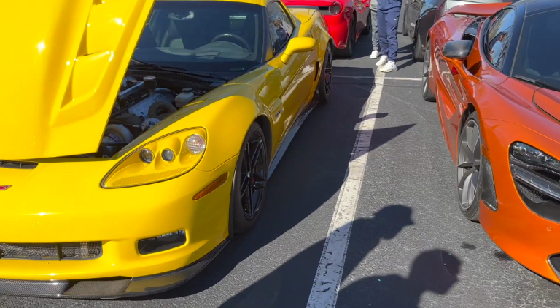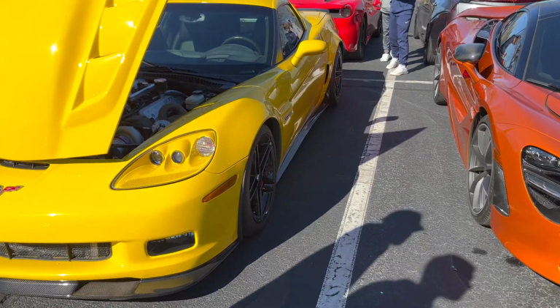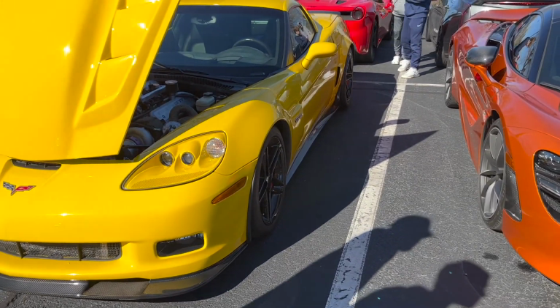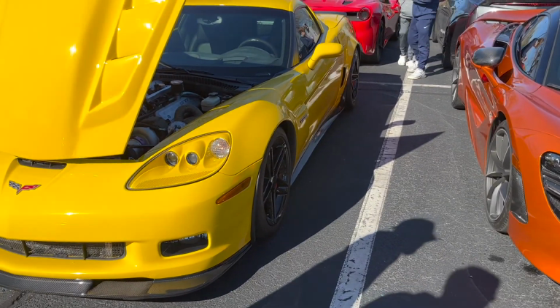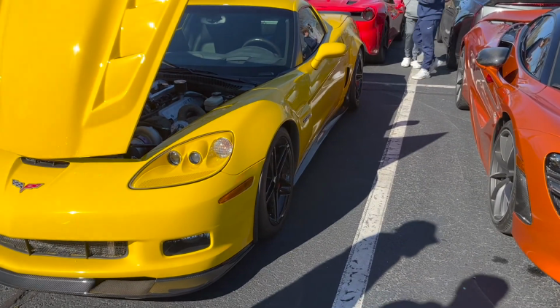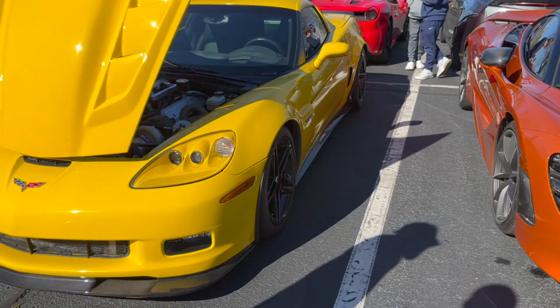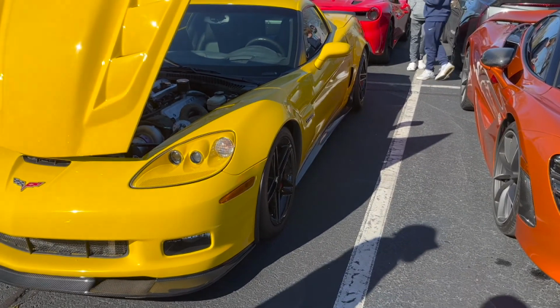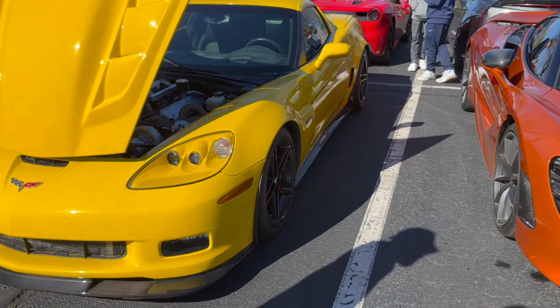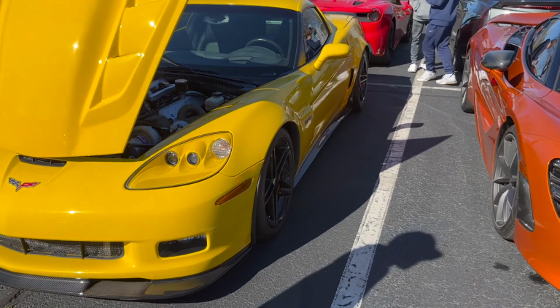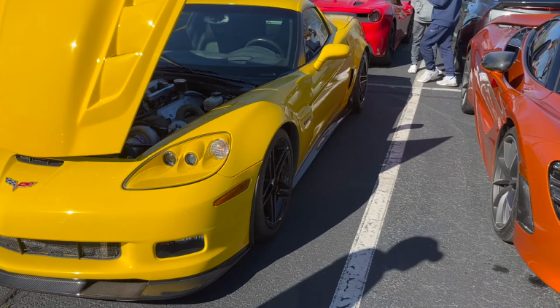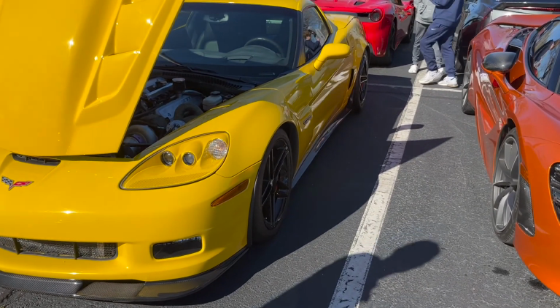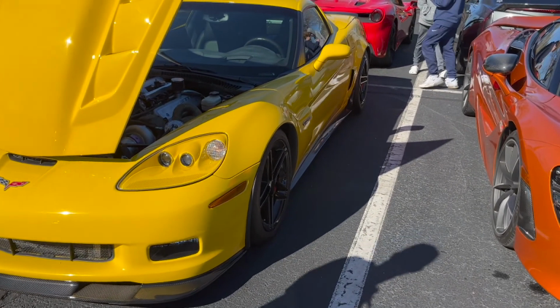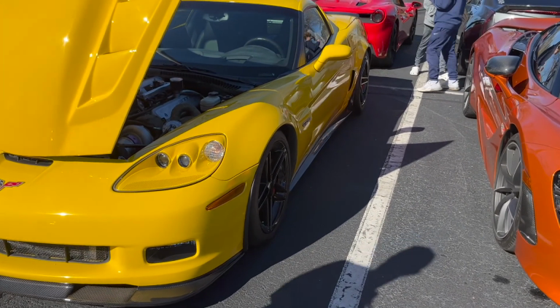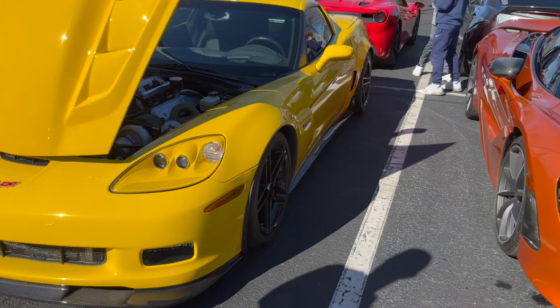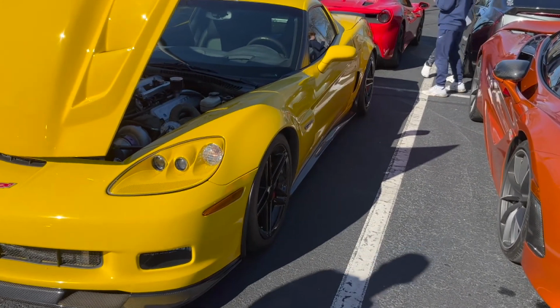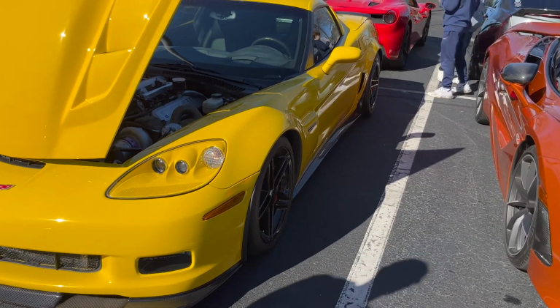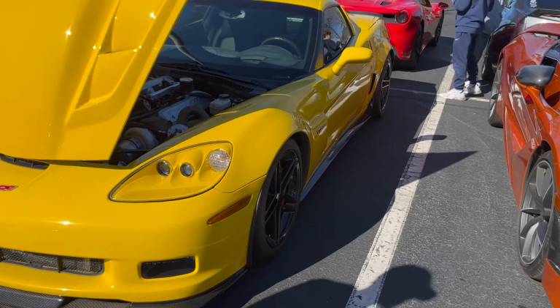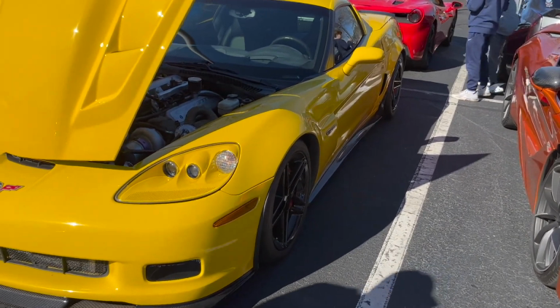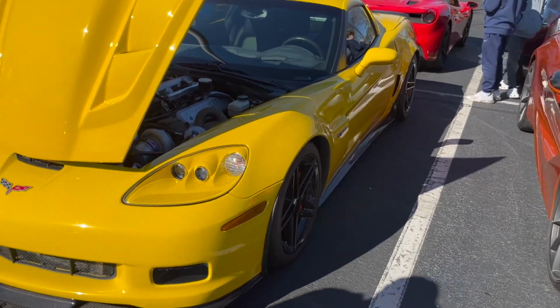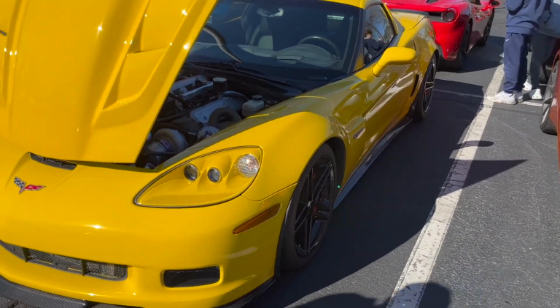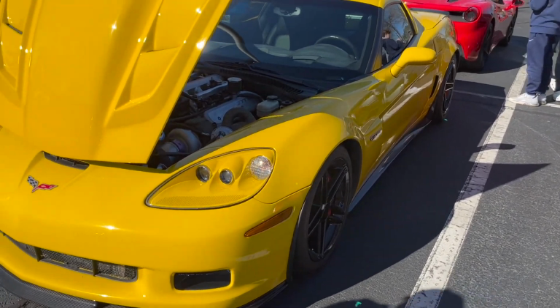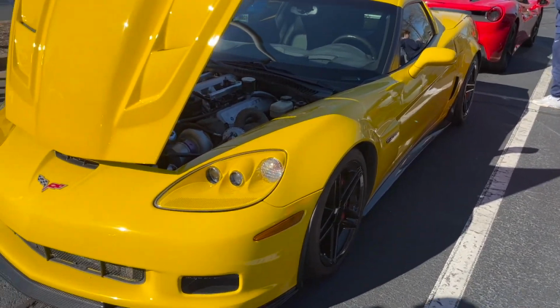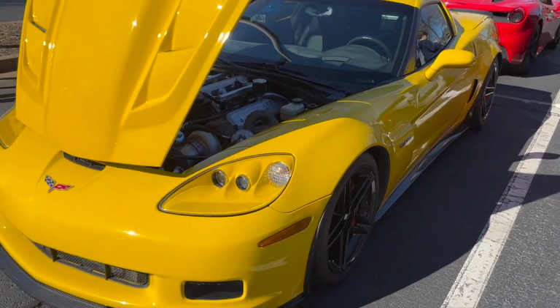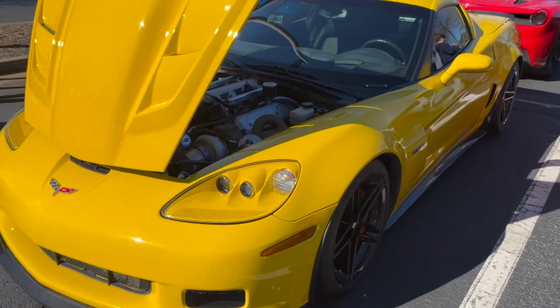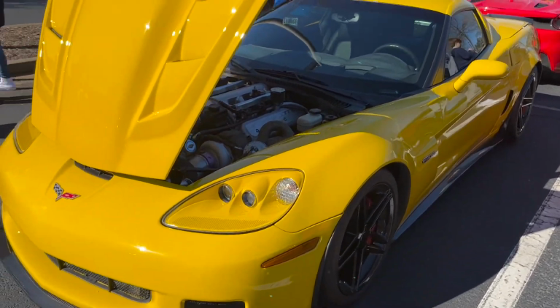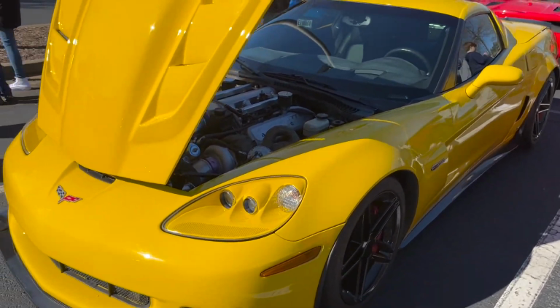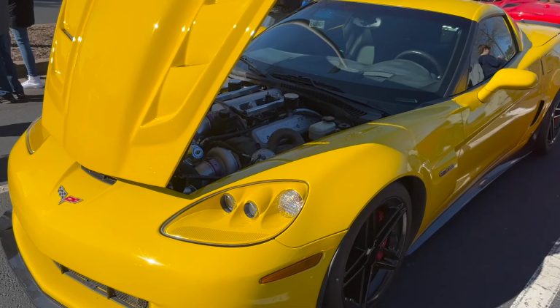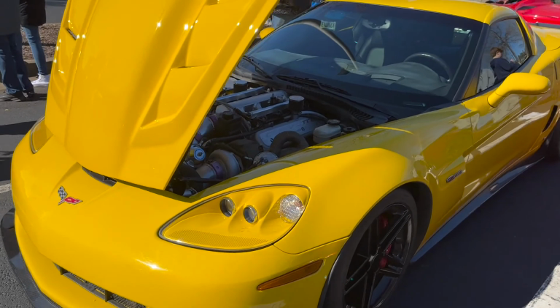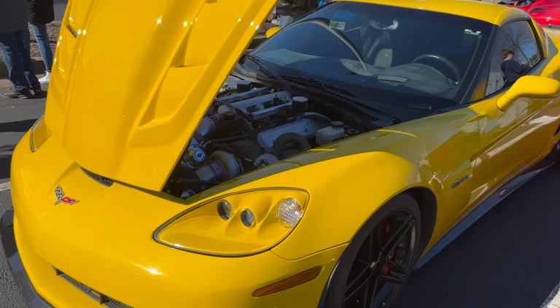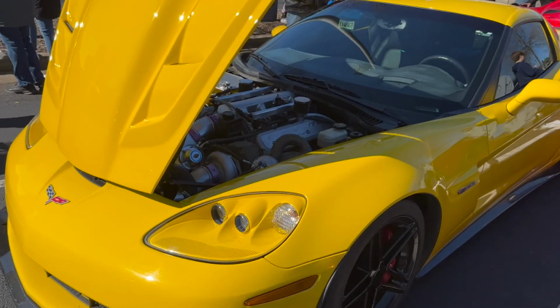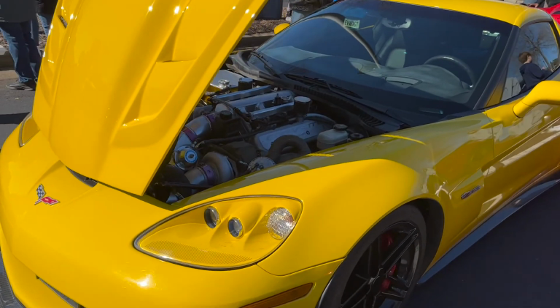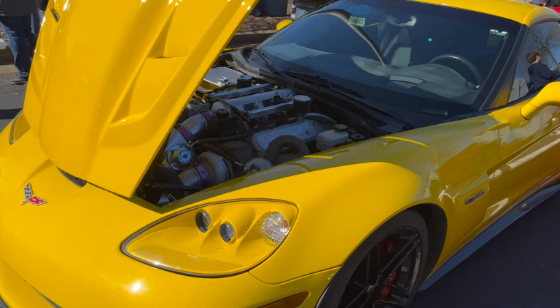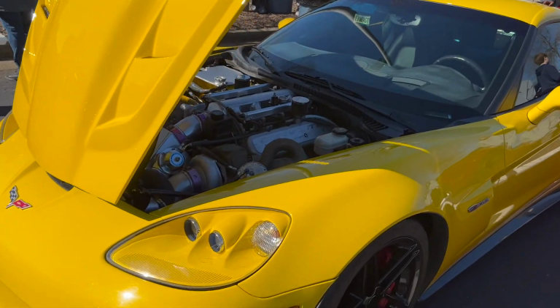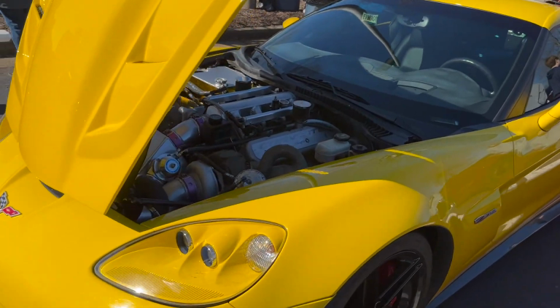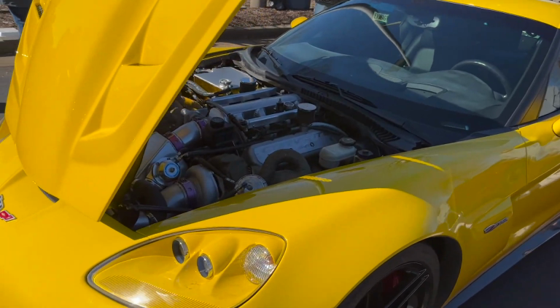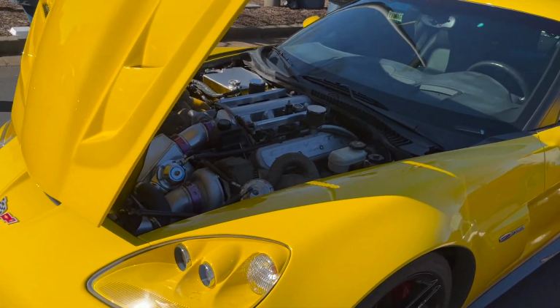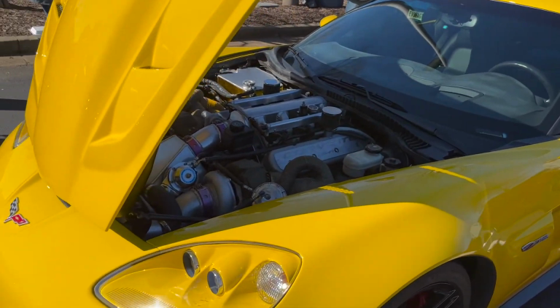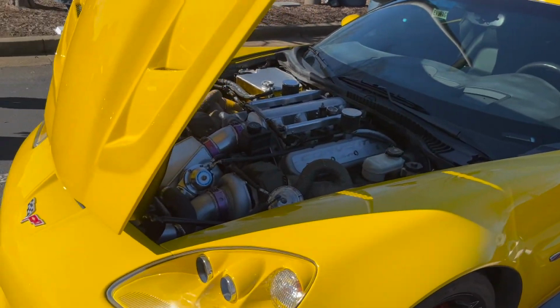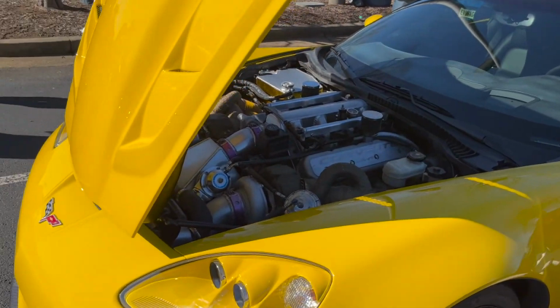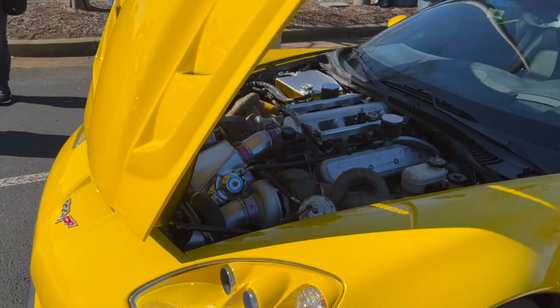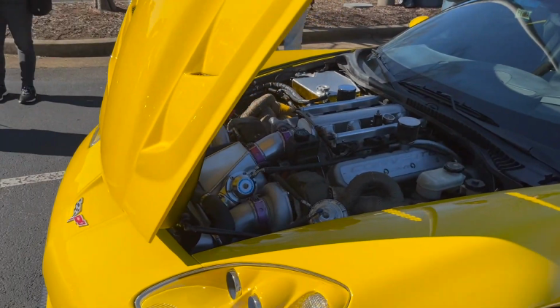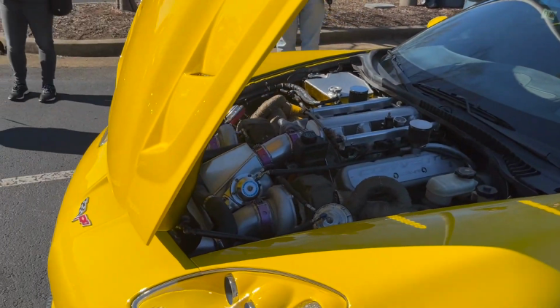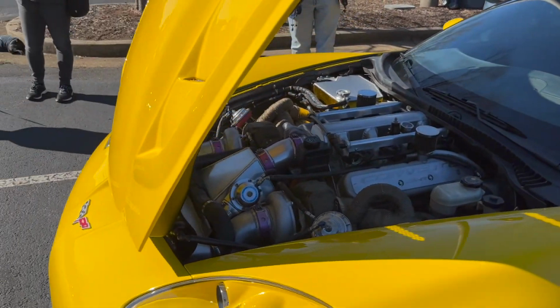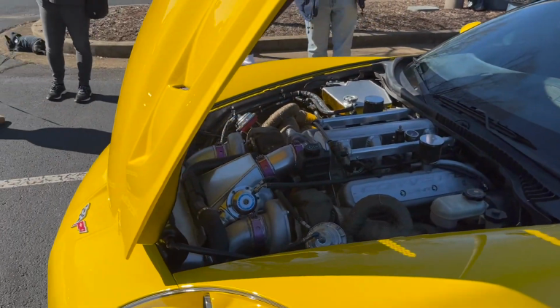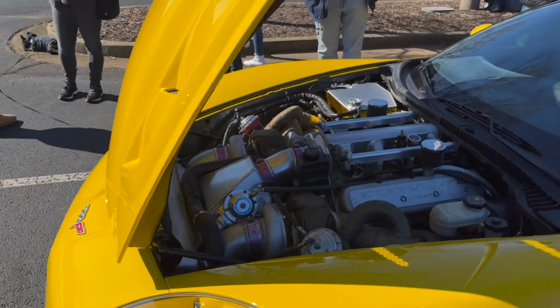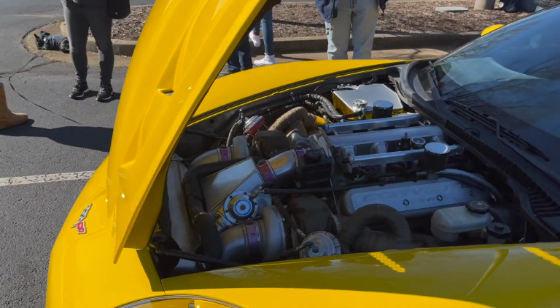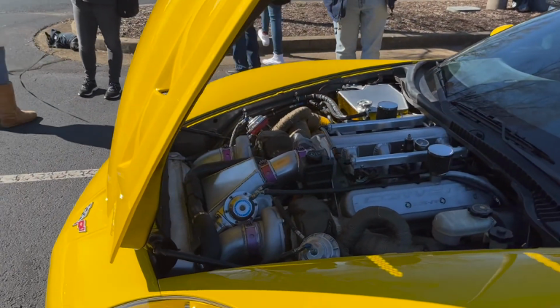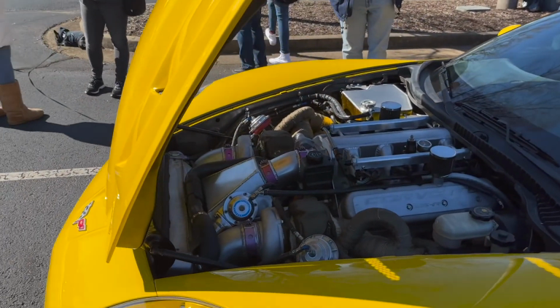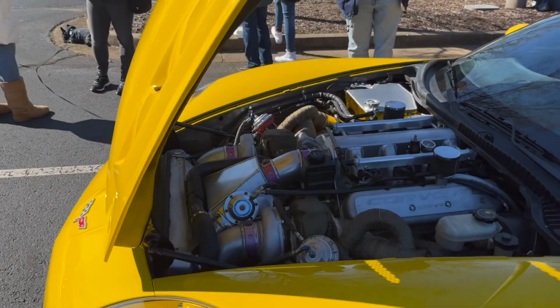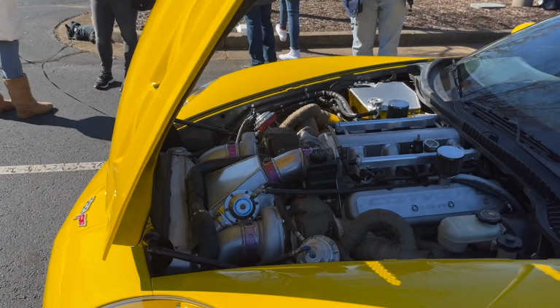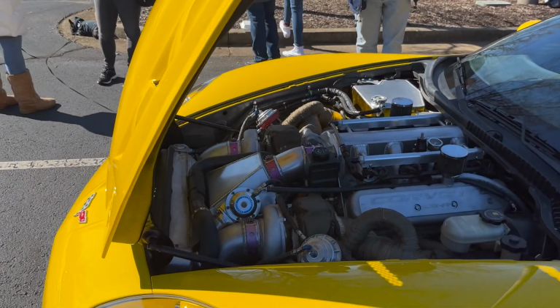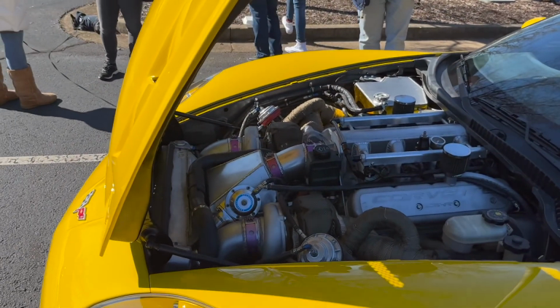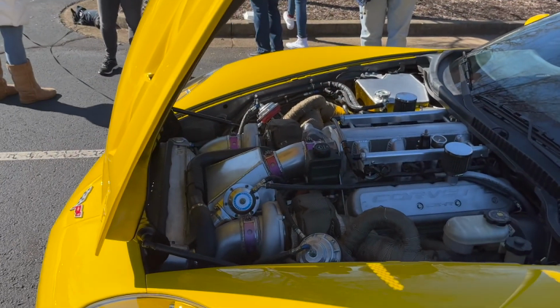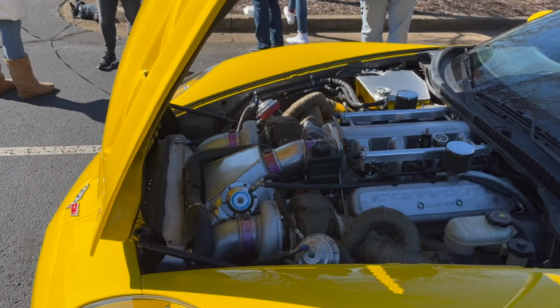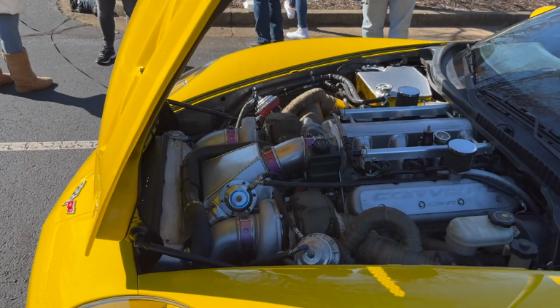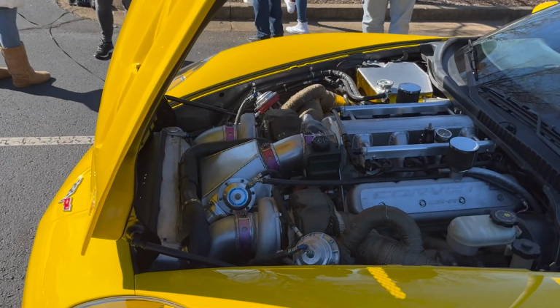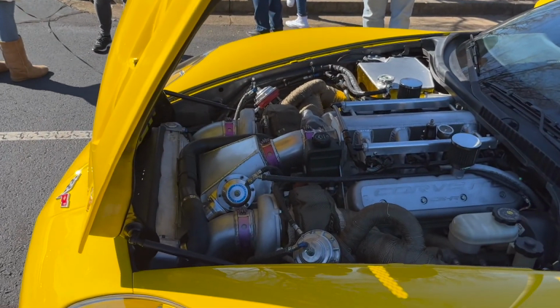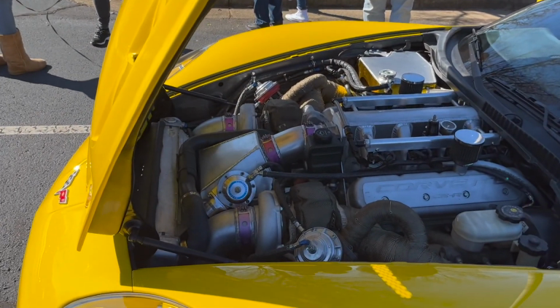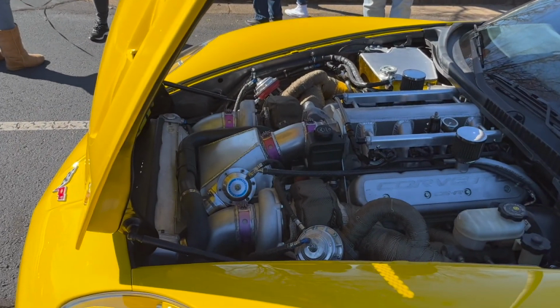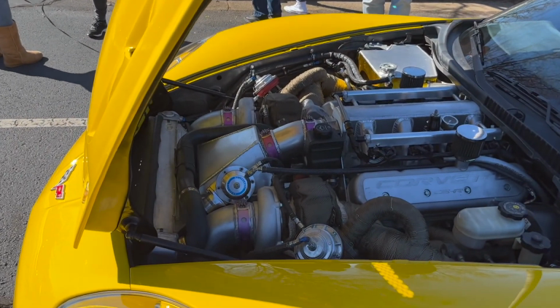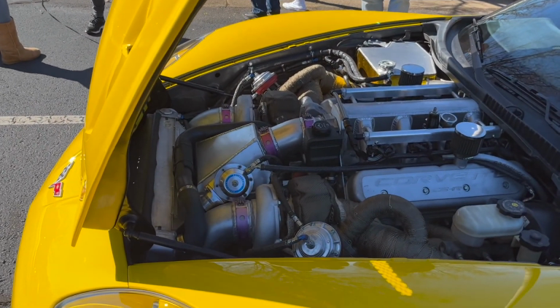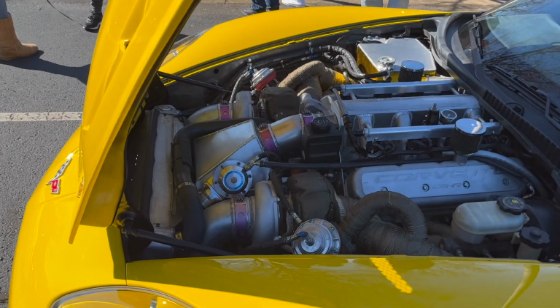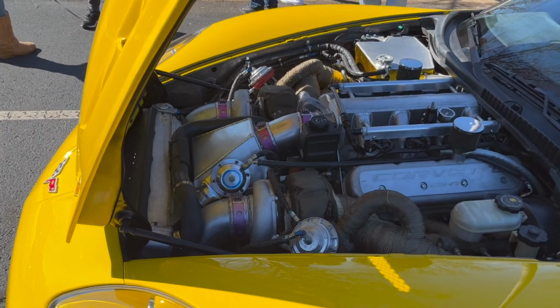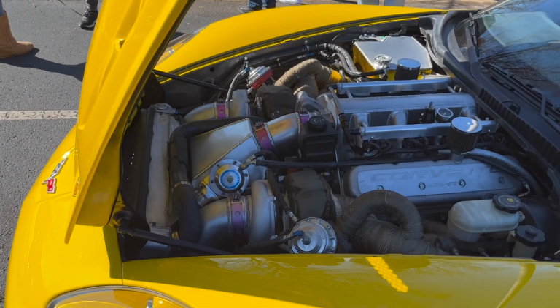We got this yellow C6 Z06. We got a twin turbo.